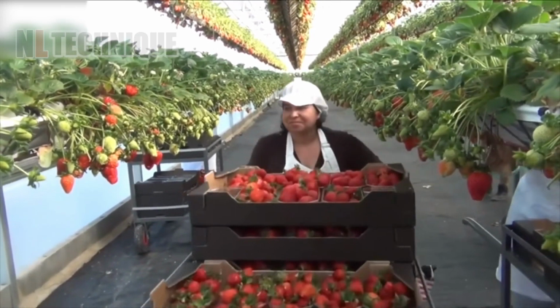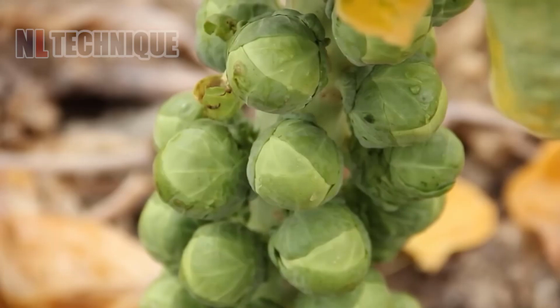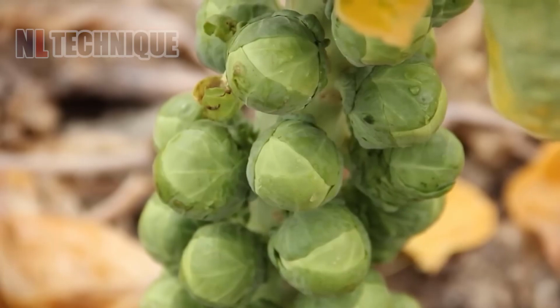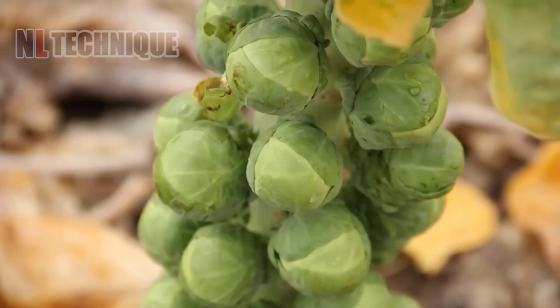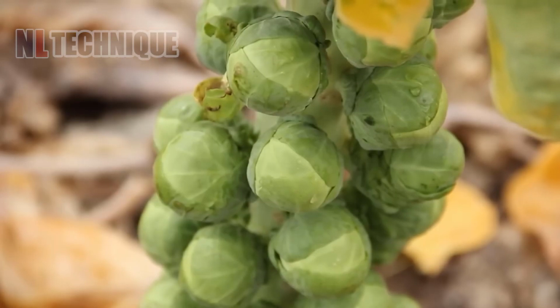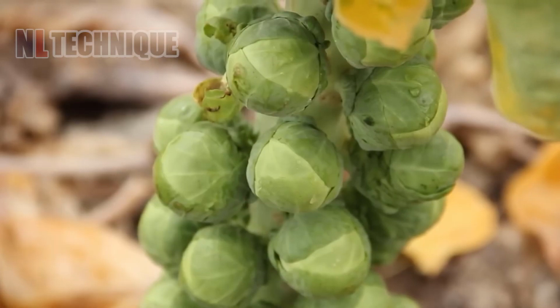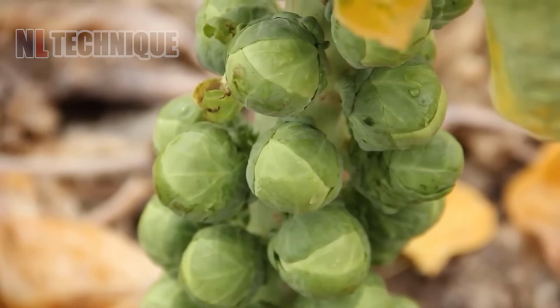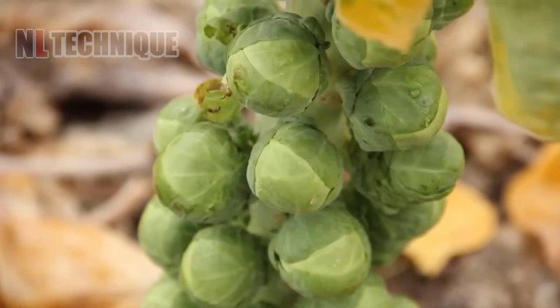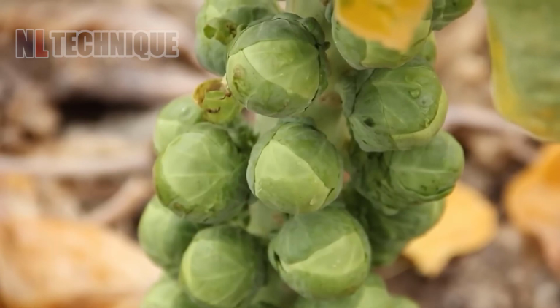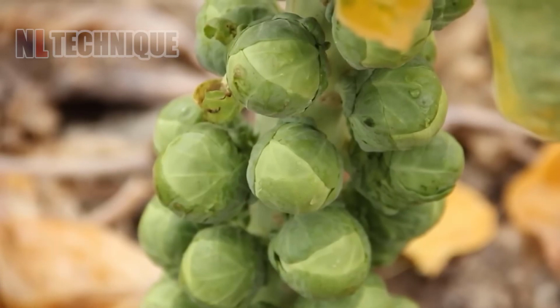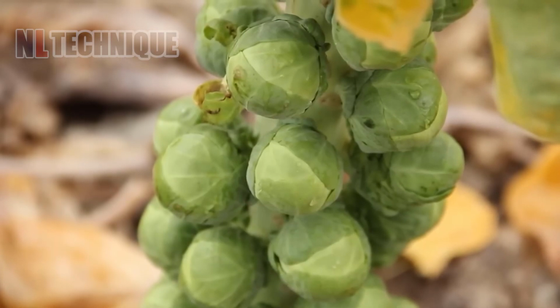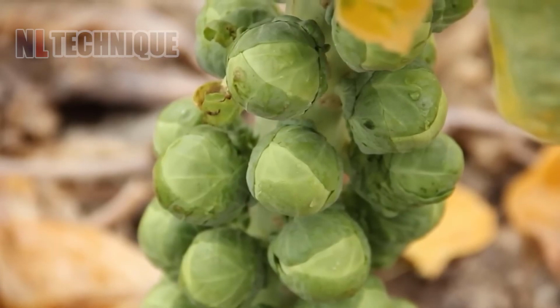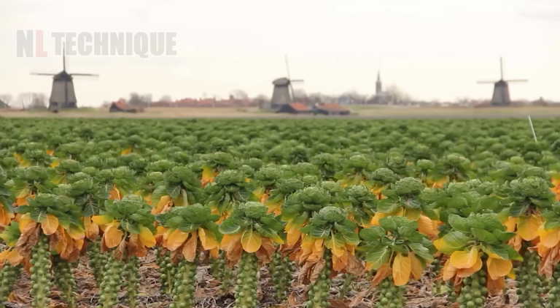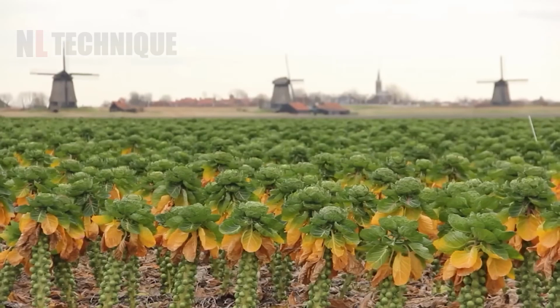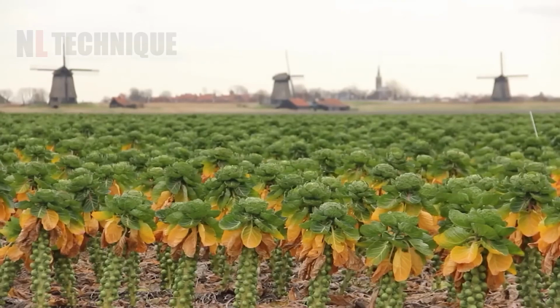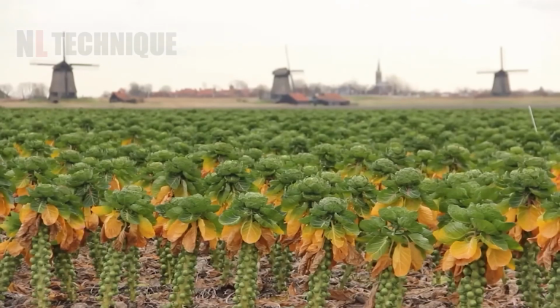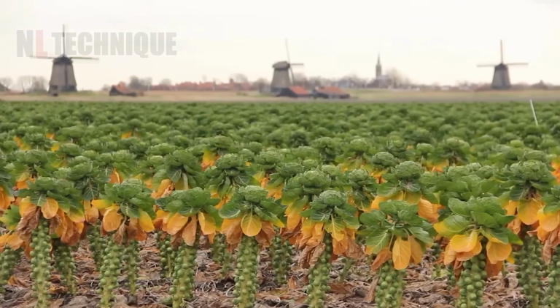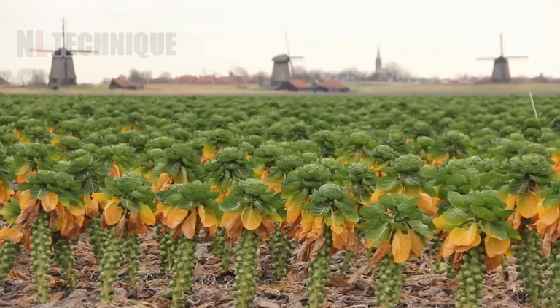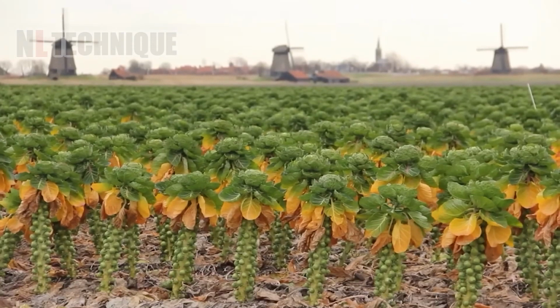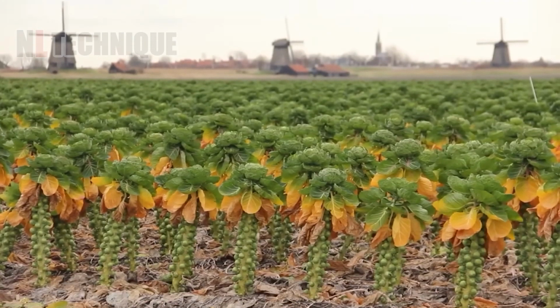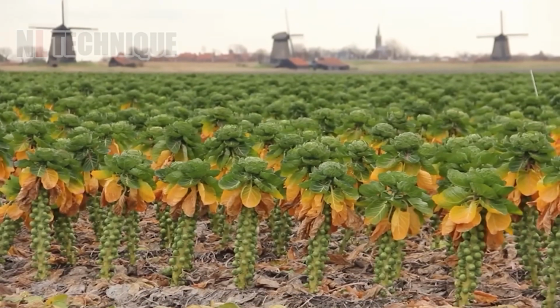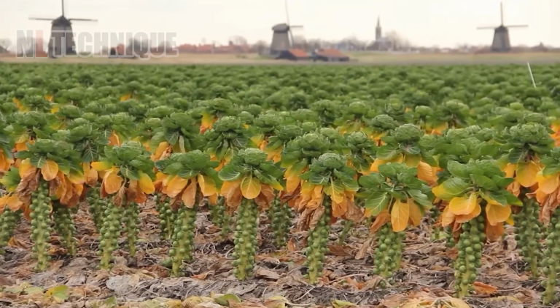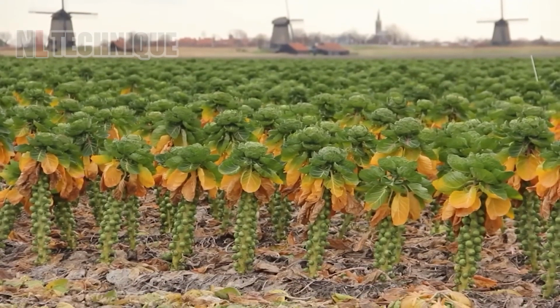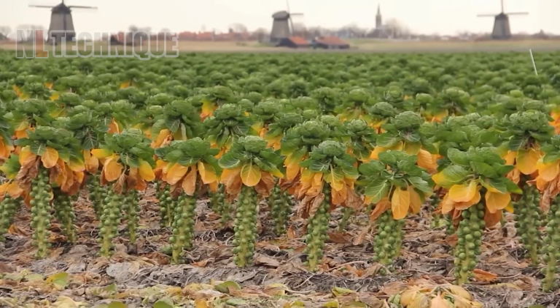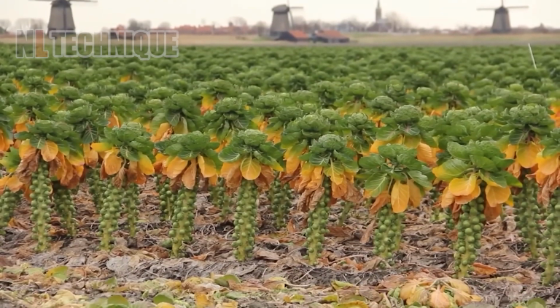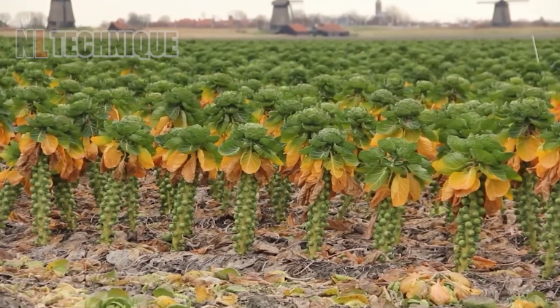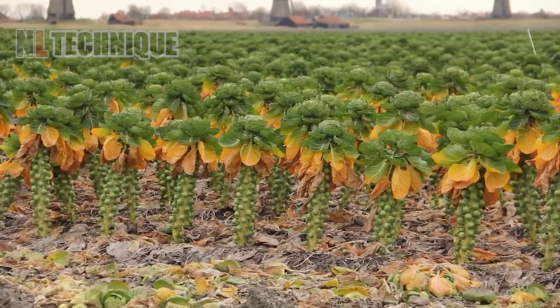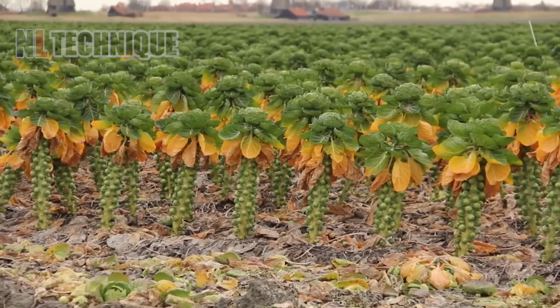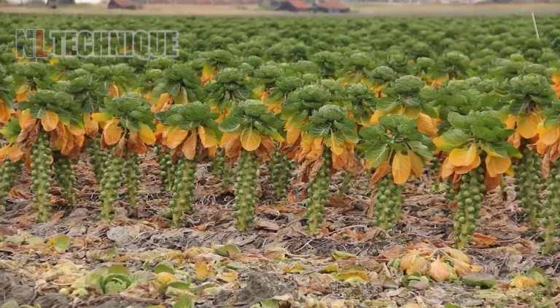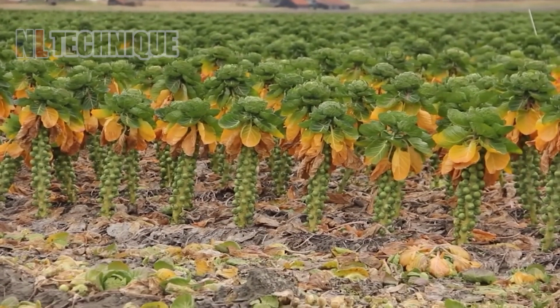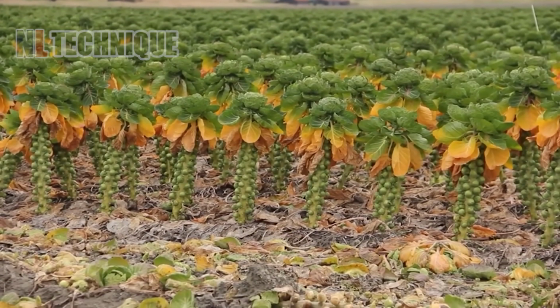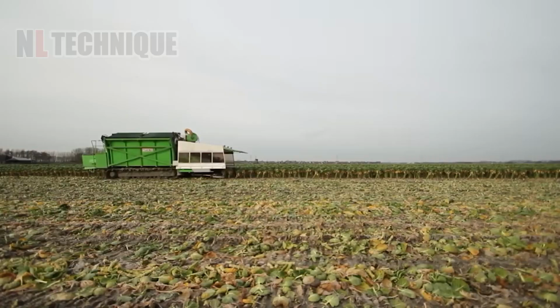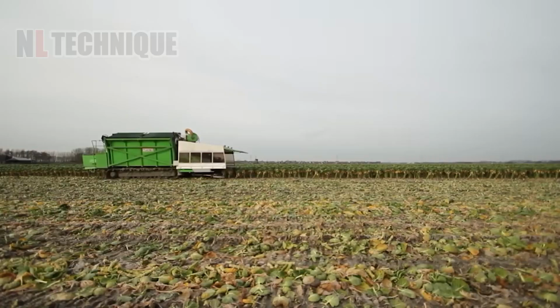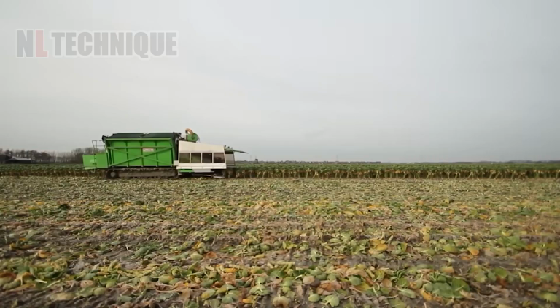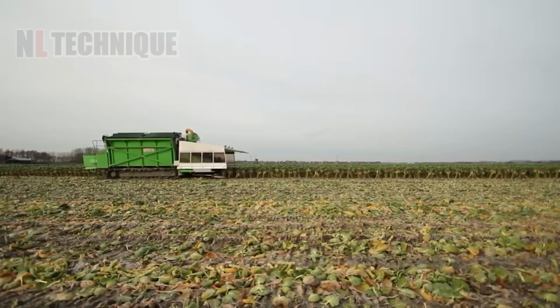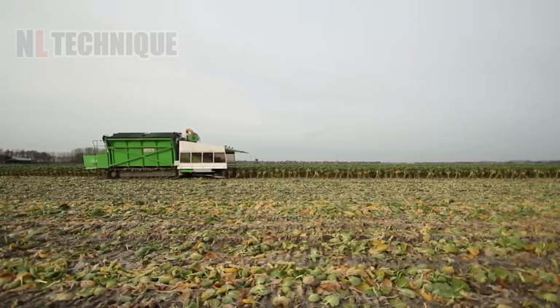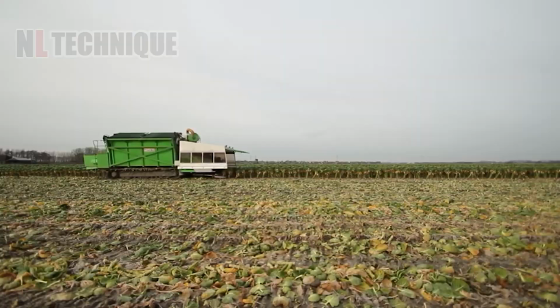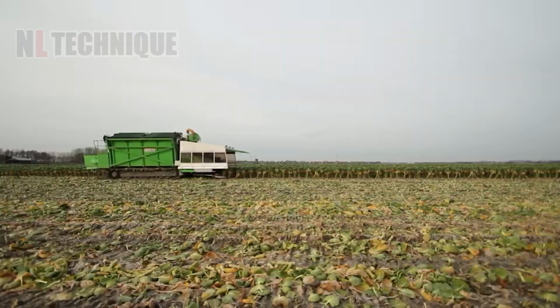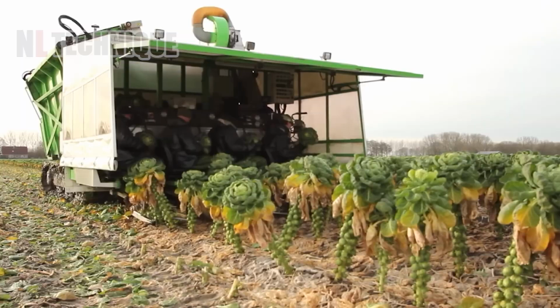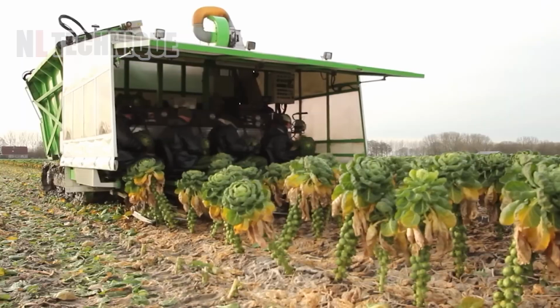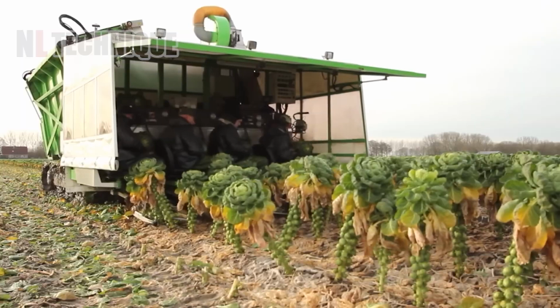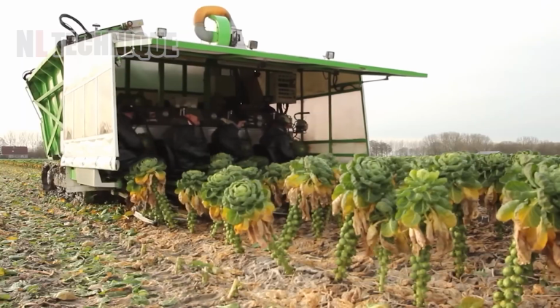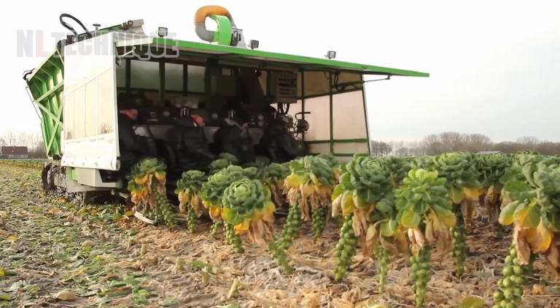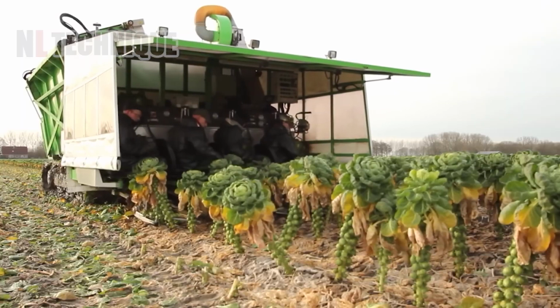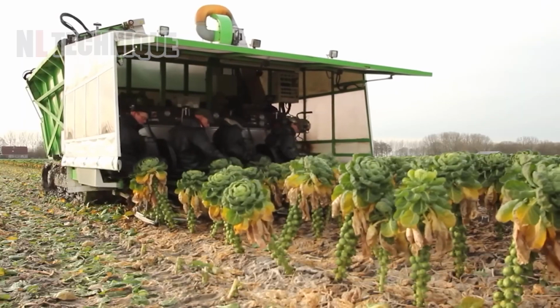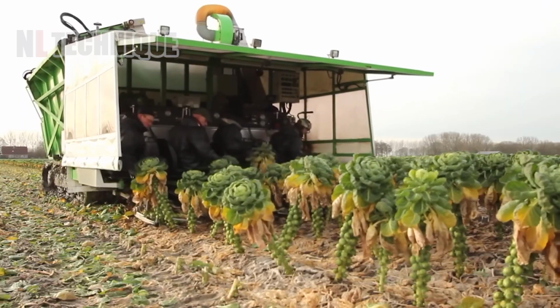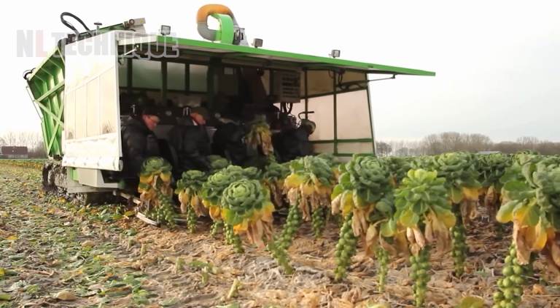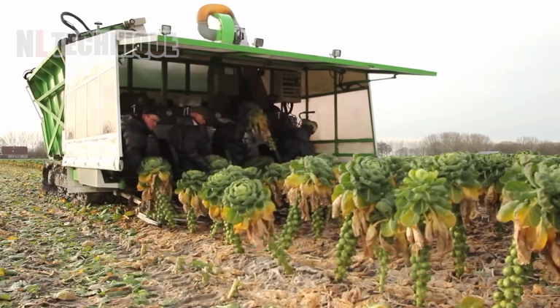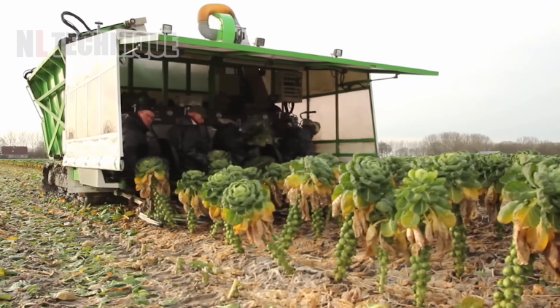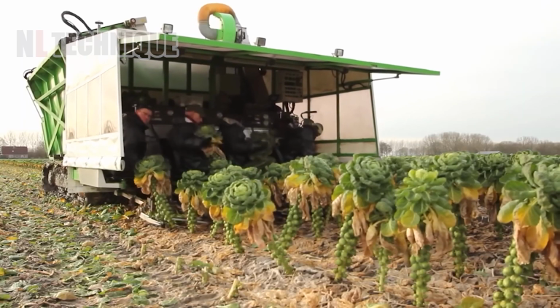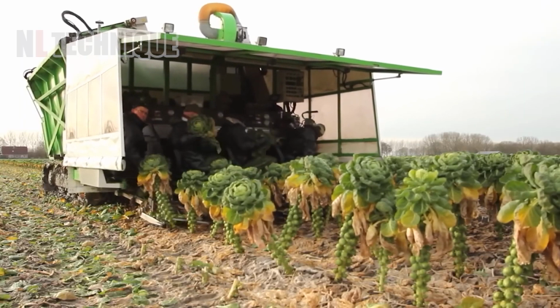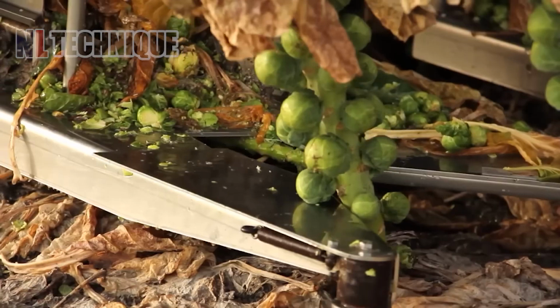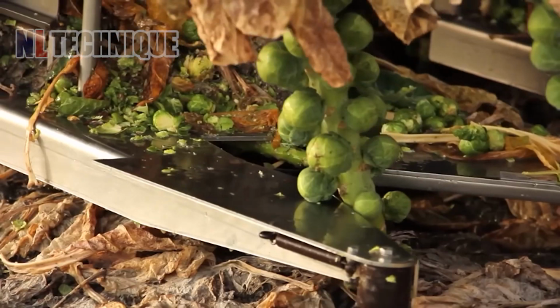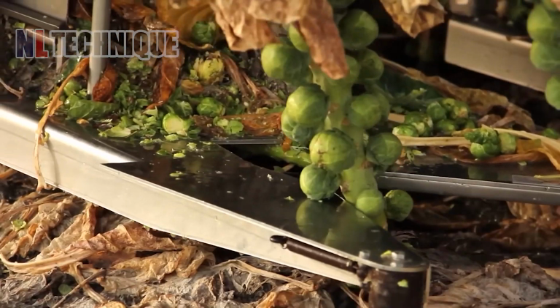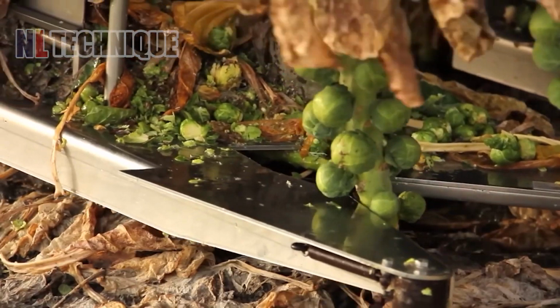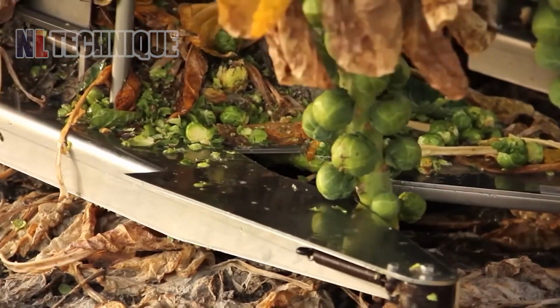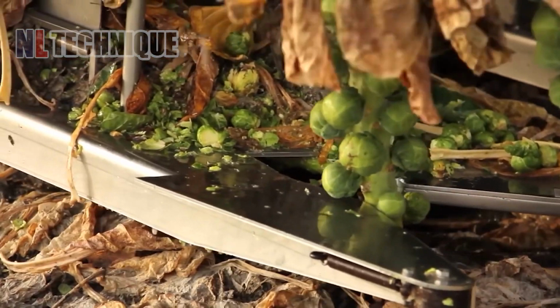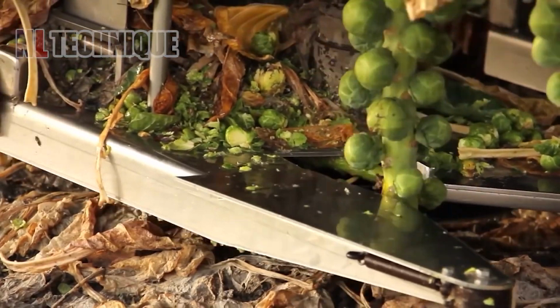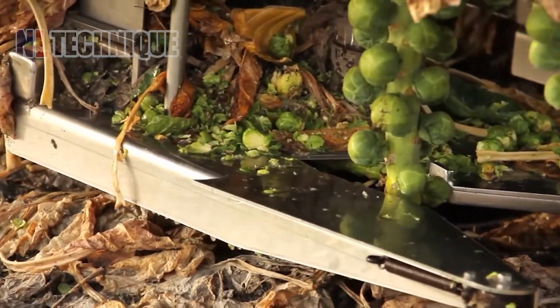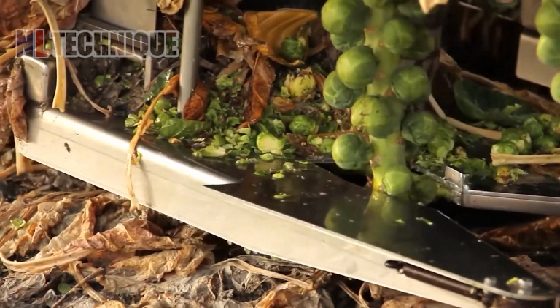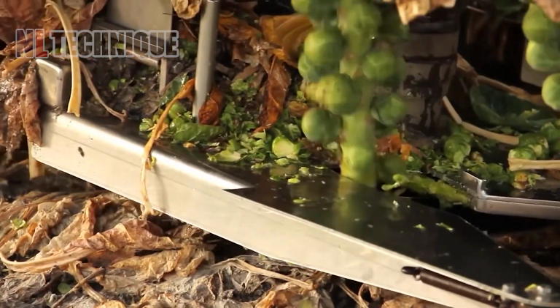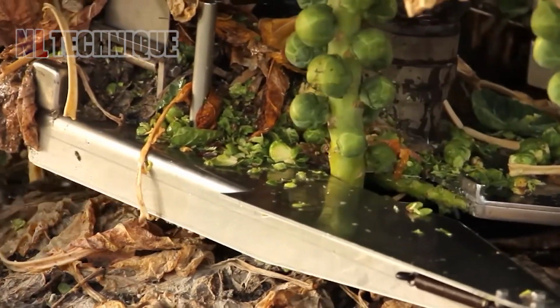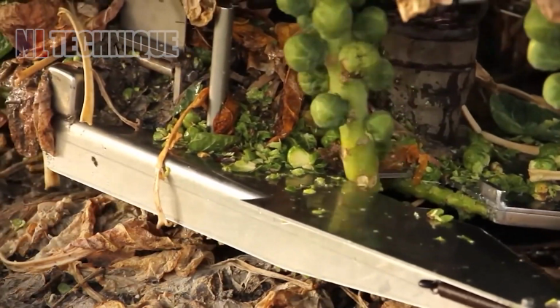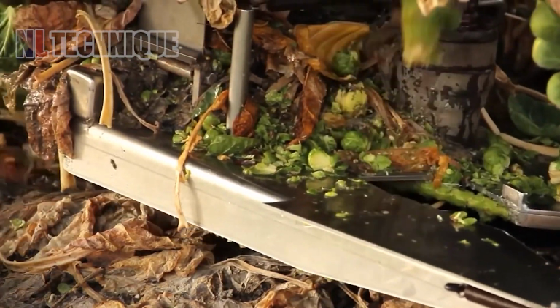Have you ever seen such adorable mini cabbages? How do you think they are harvested? Share your thoughts!